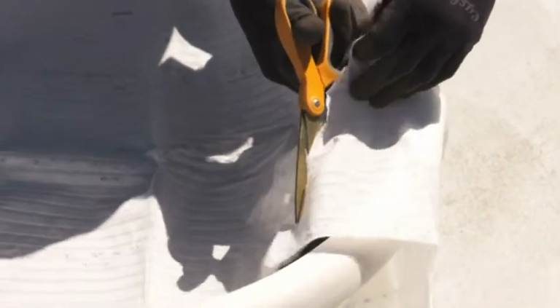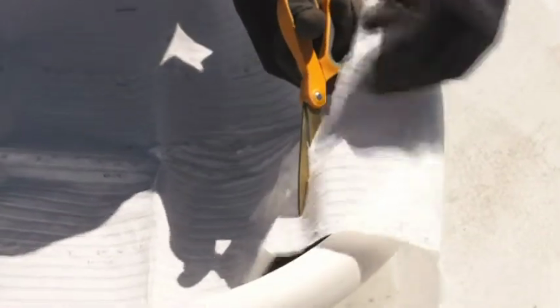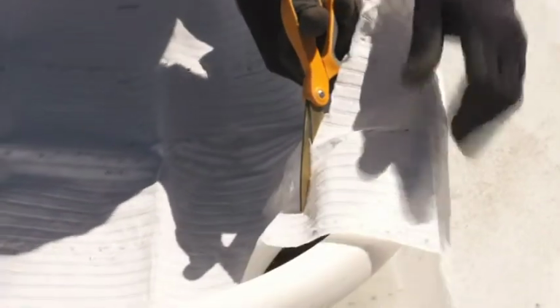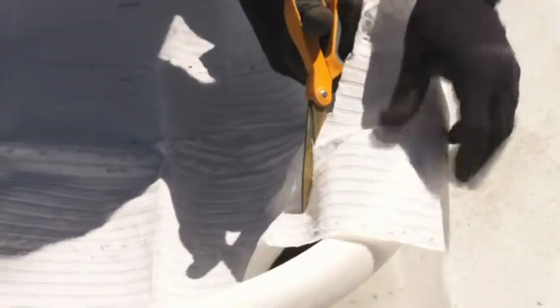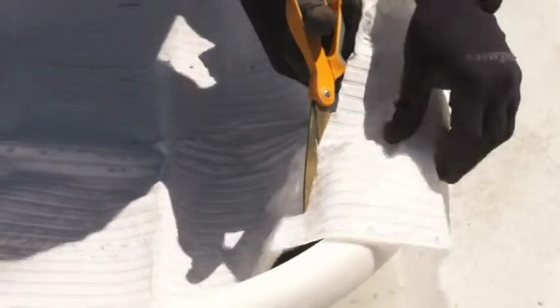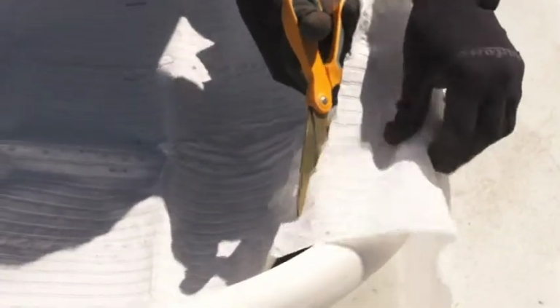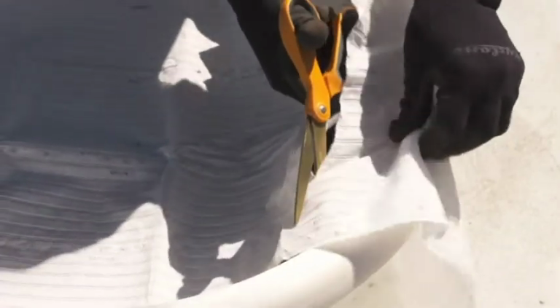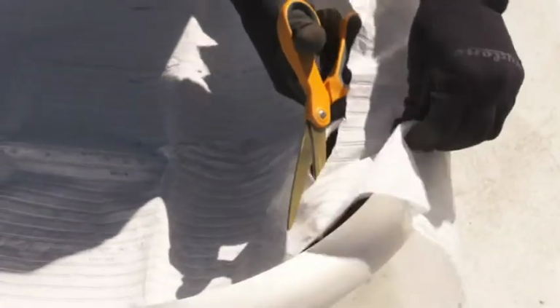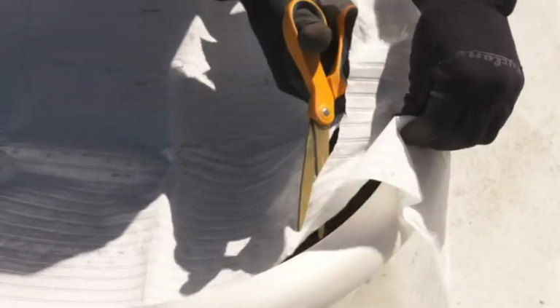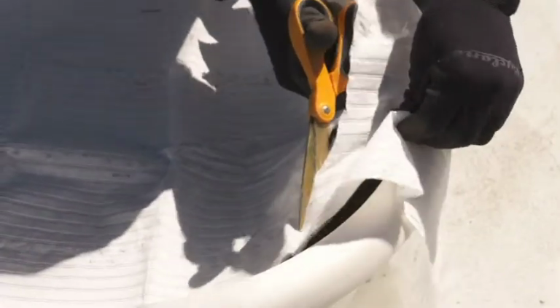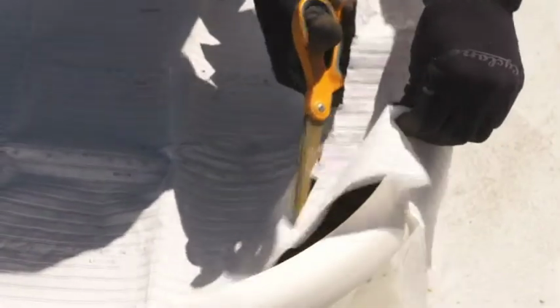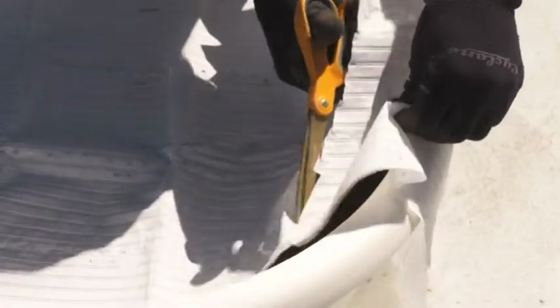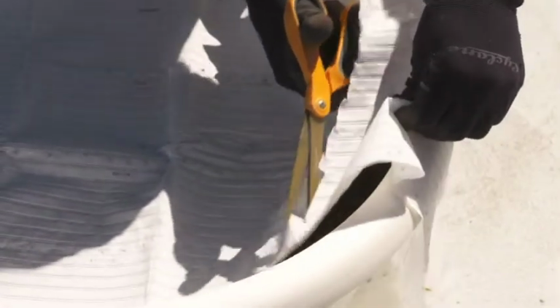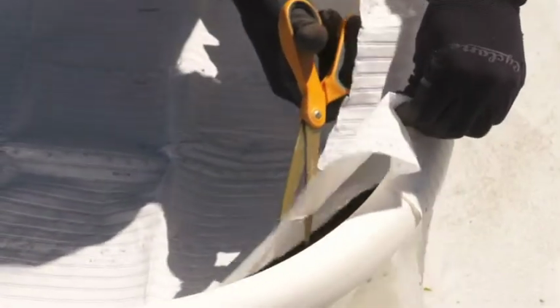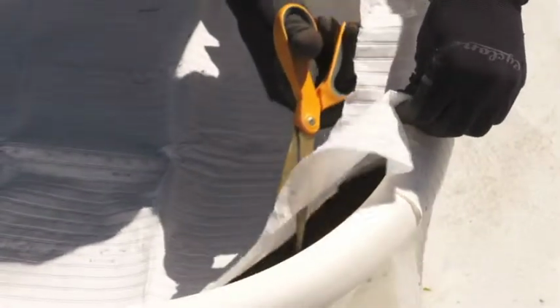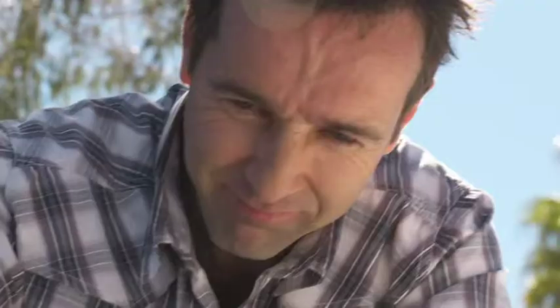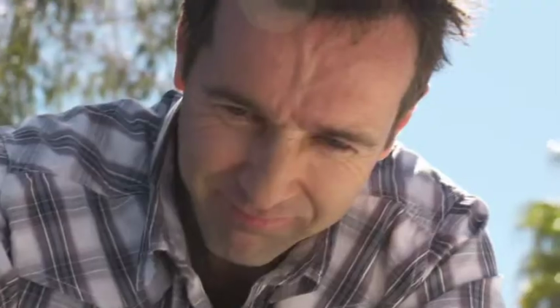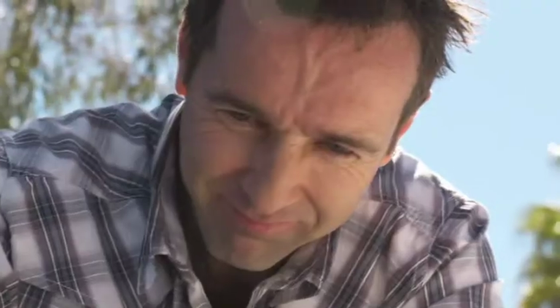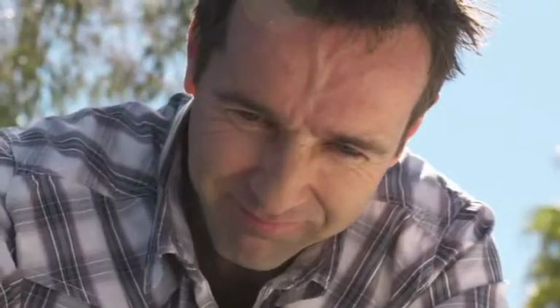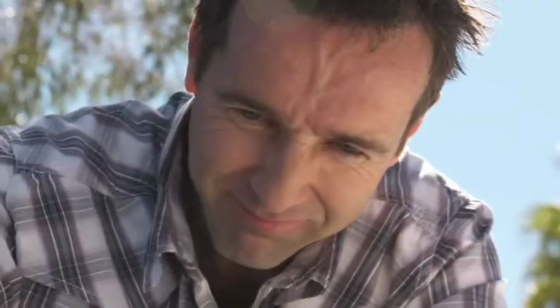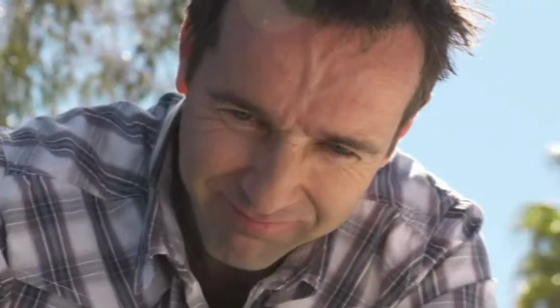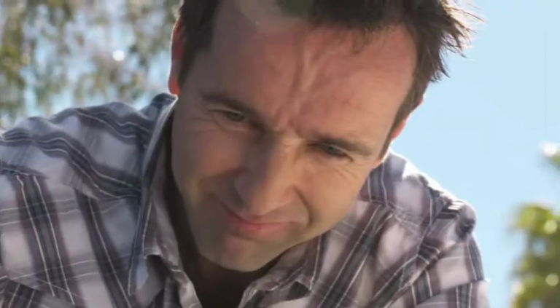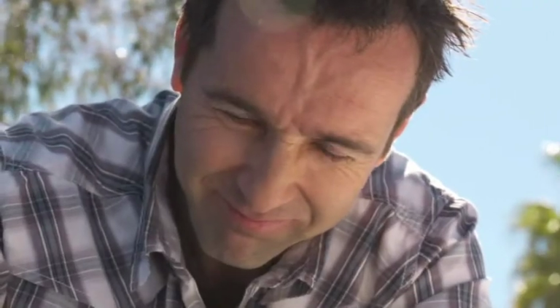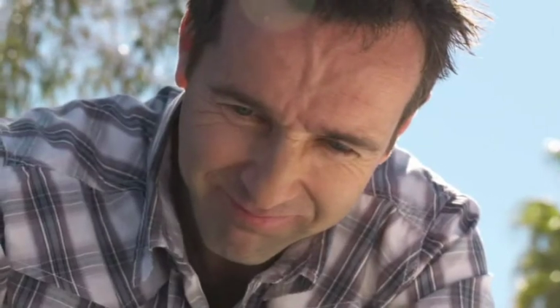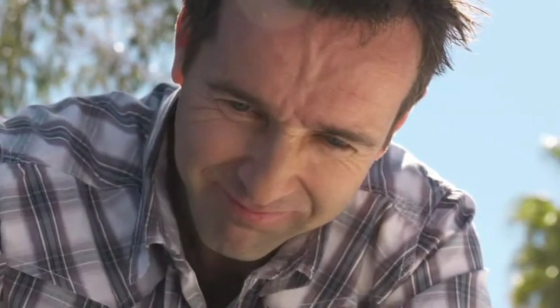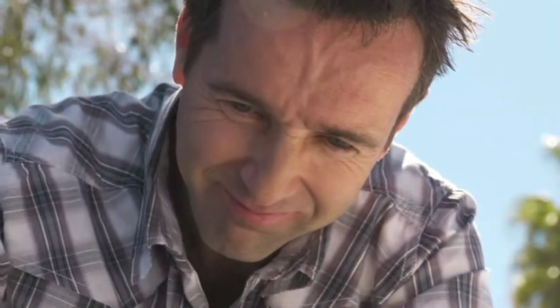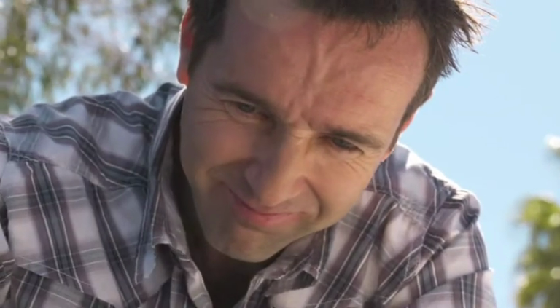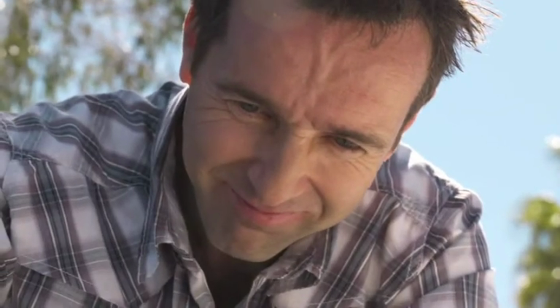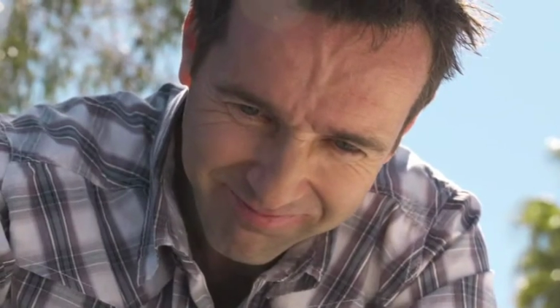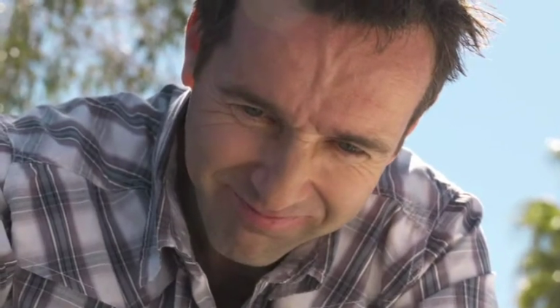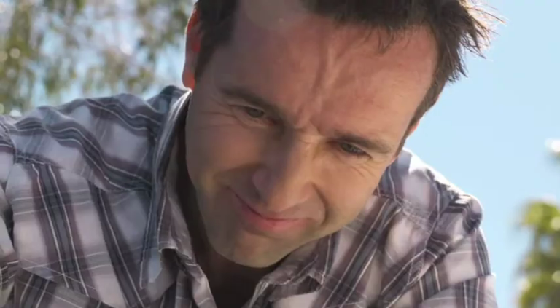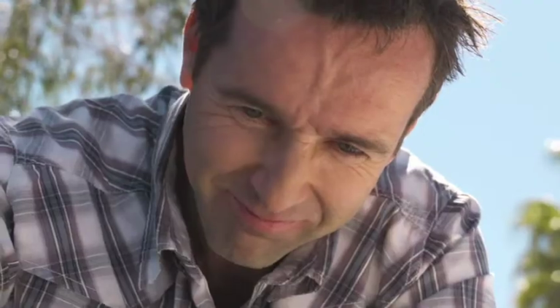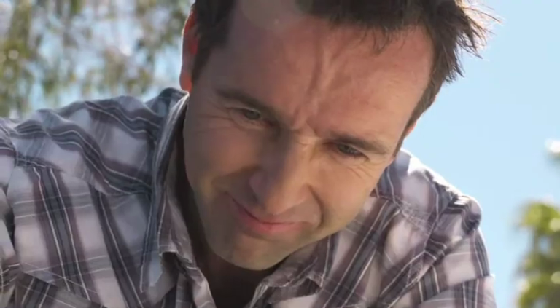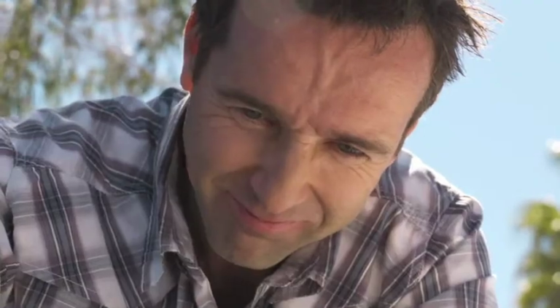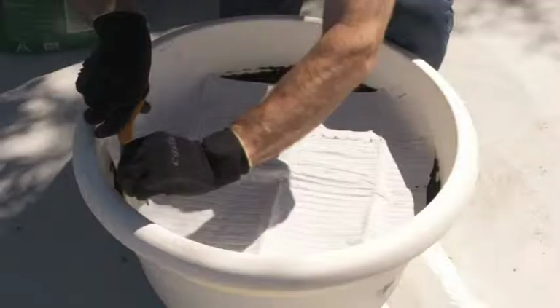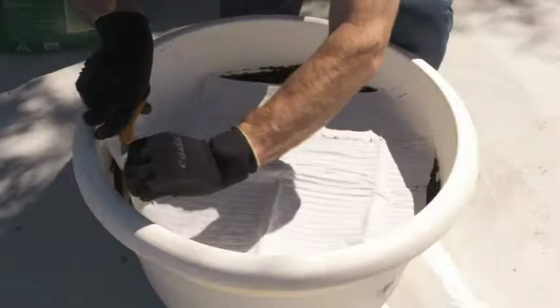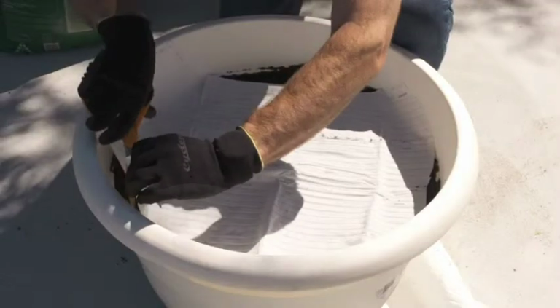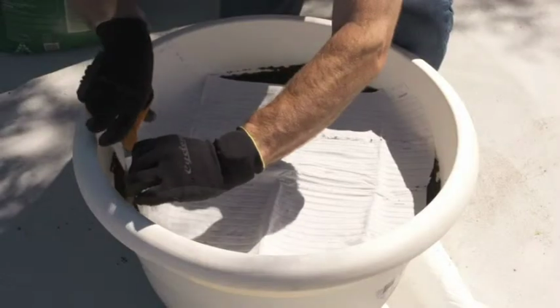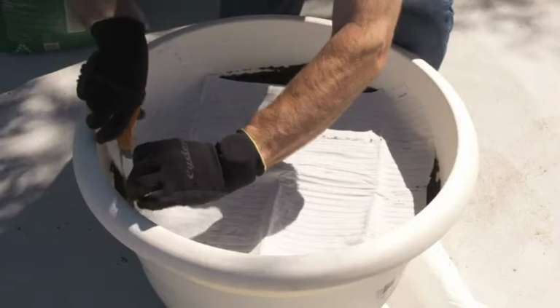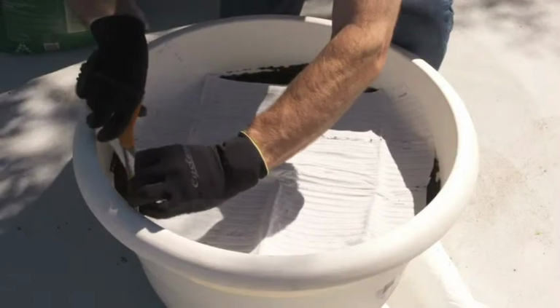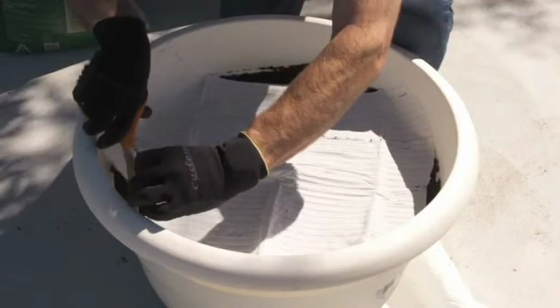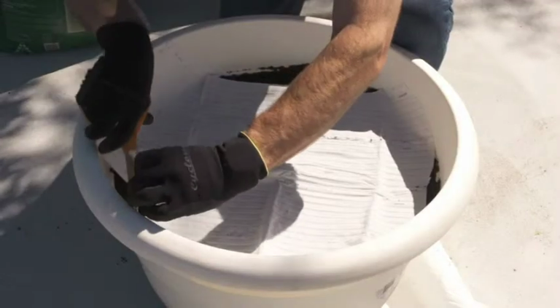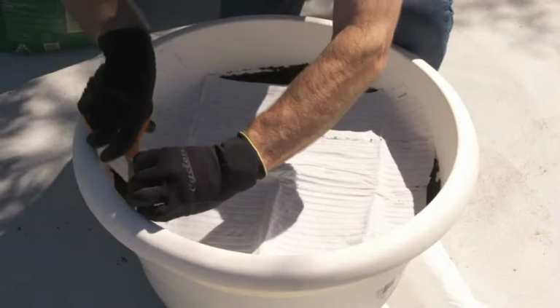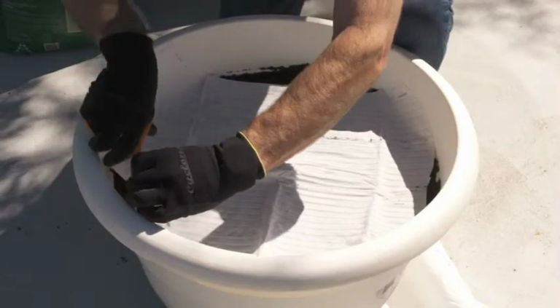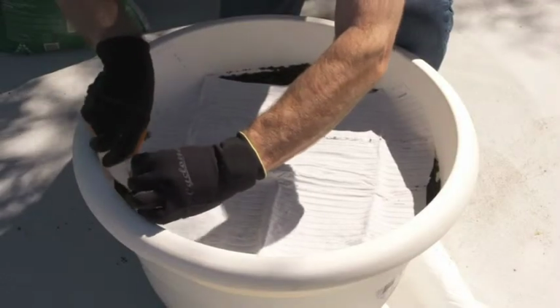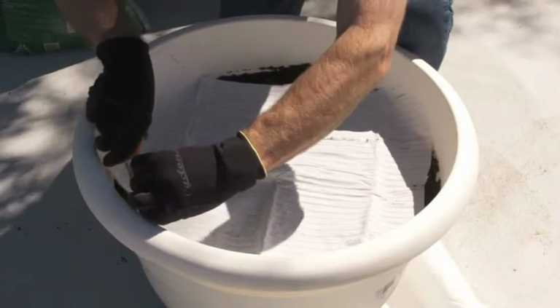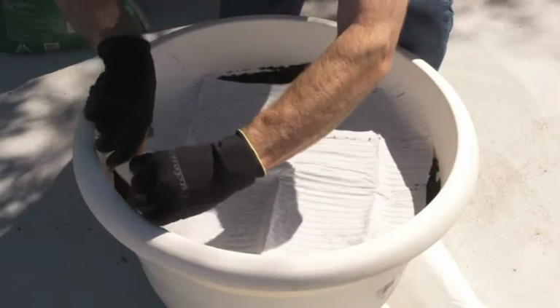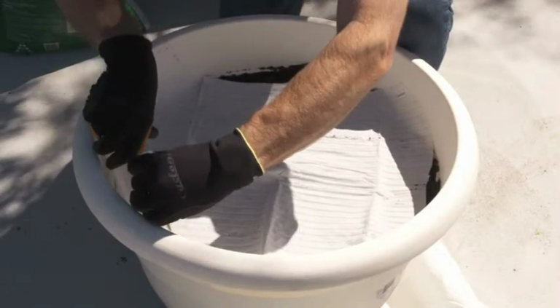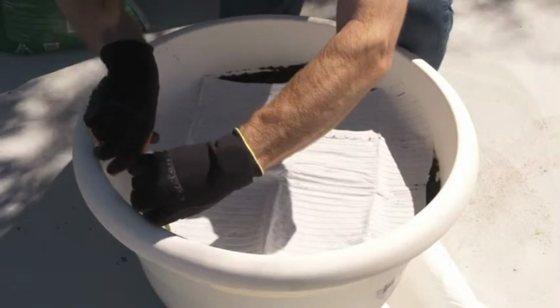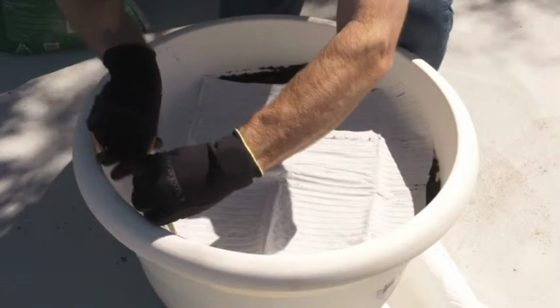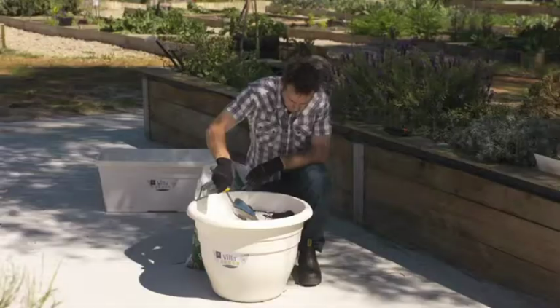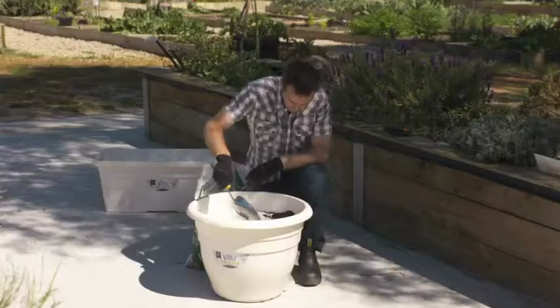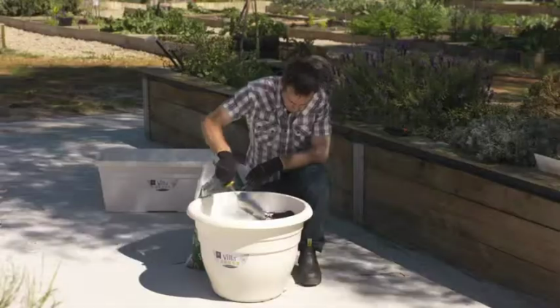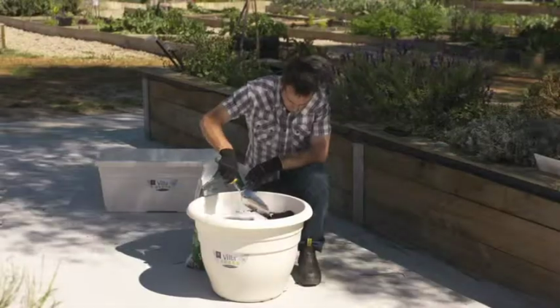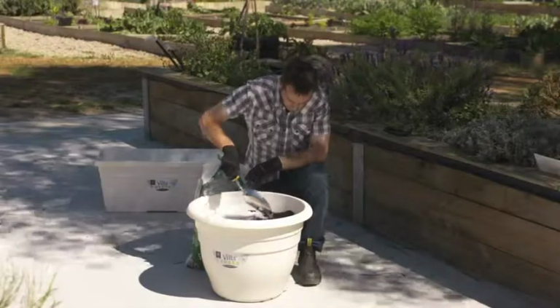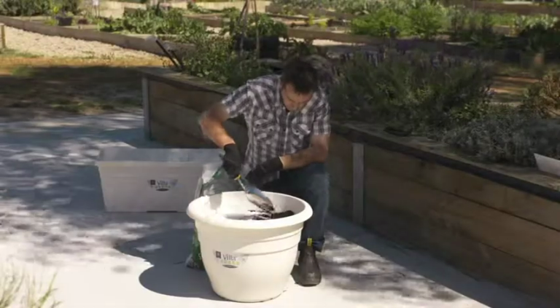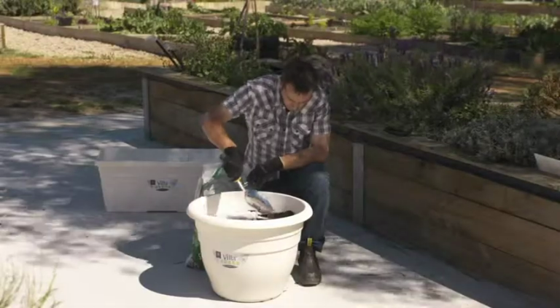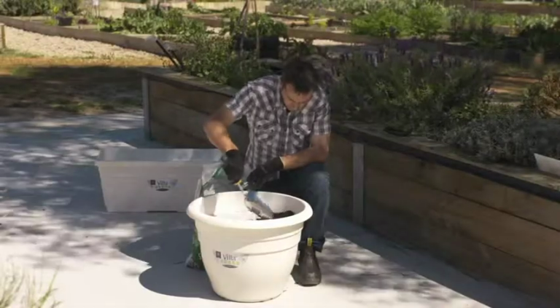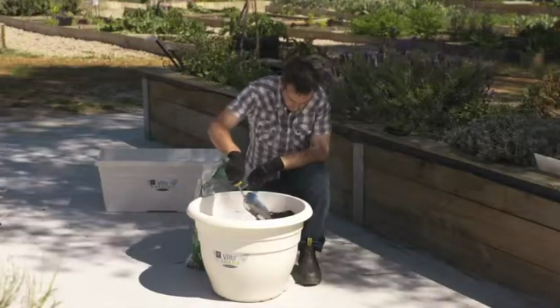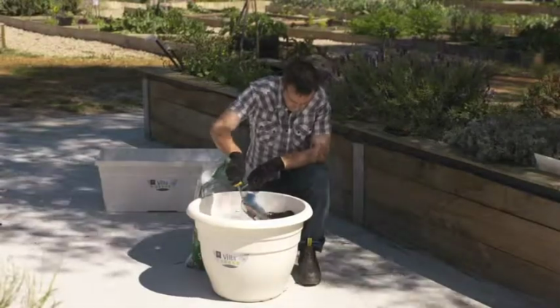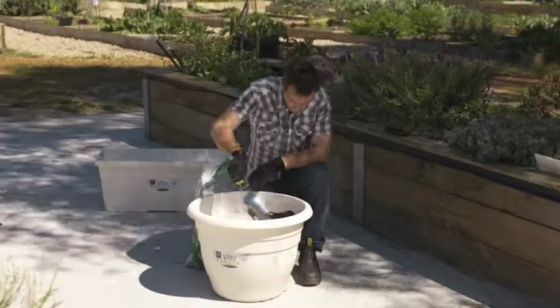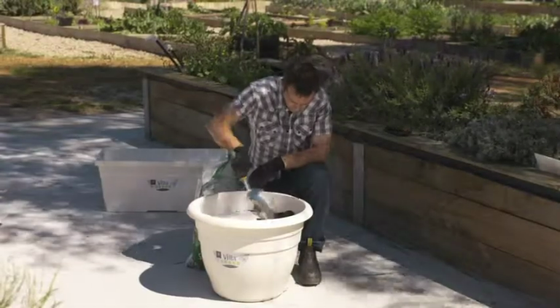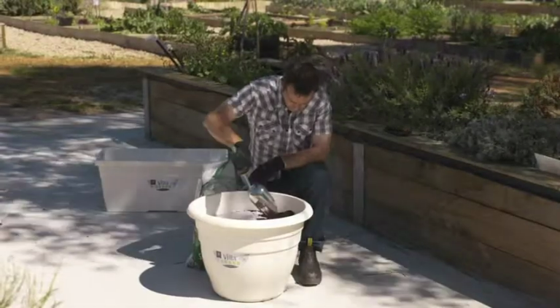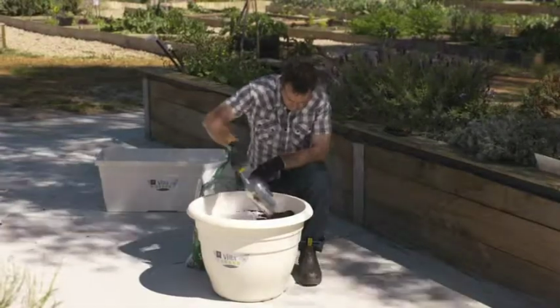This salad vegetable mat contains beetroot, lettuce, carrot, spring onion, and radish. Then finely cover it with a fine layer of seed compost.